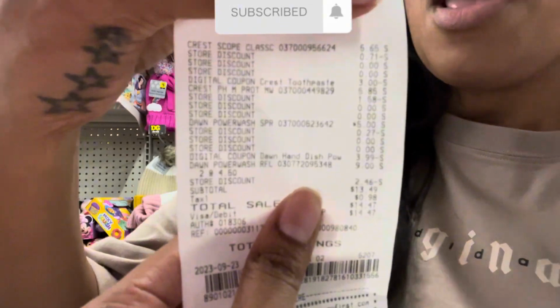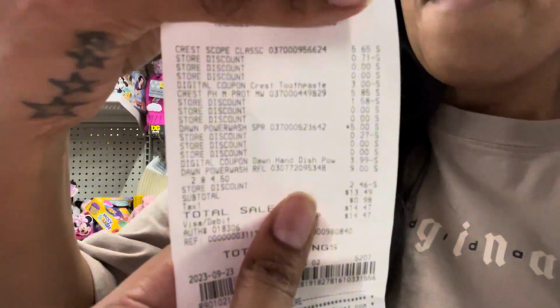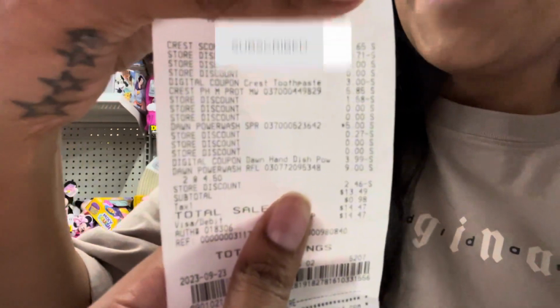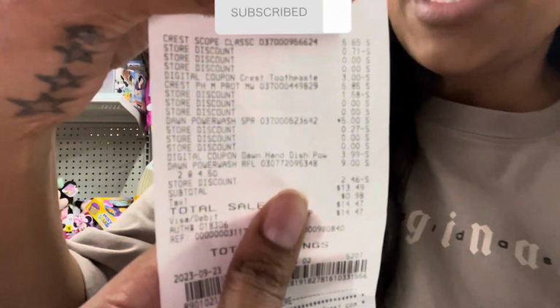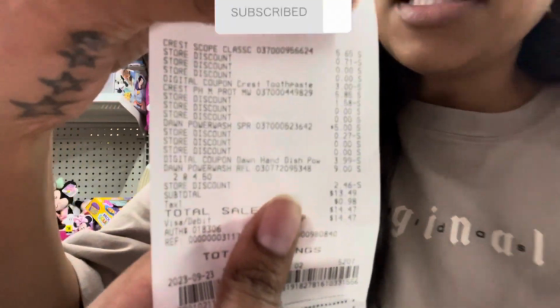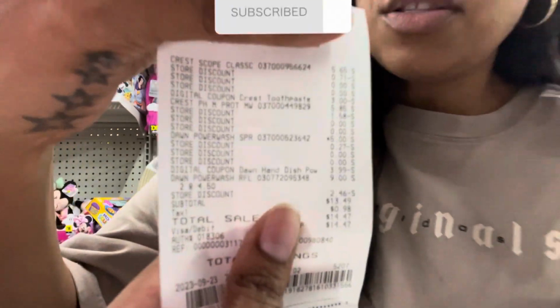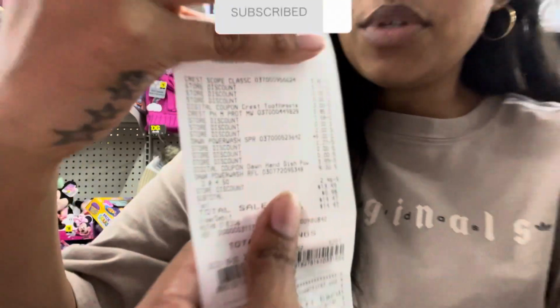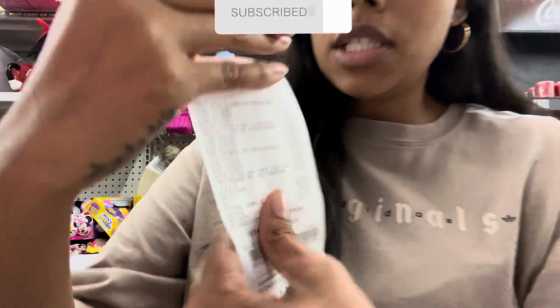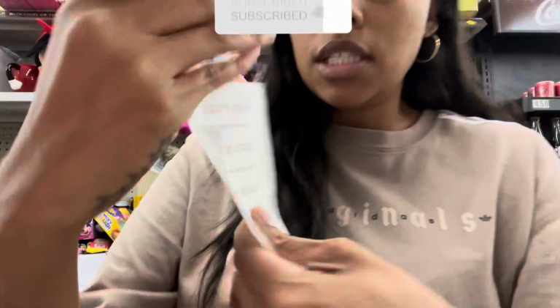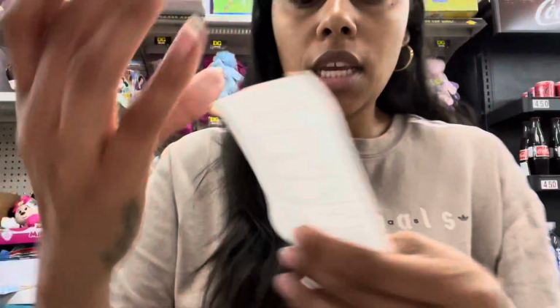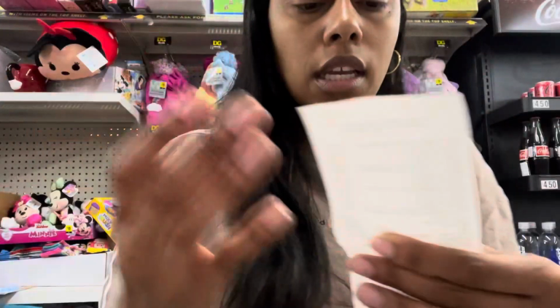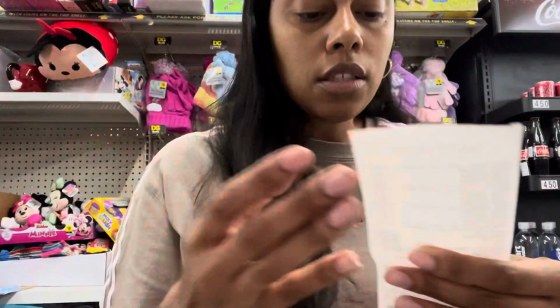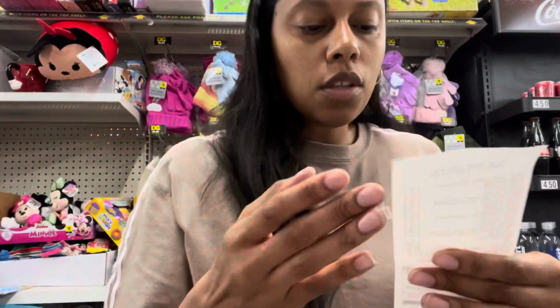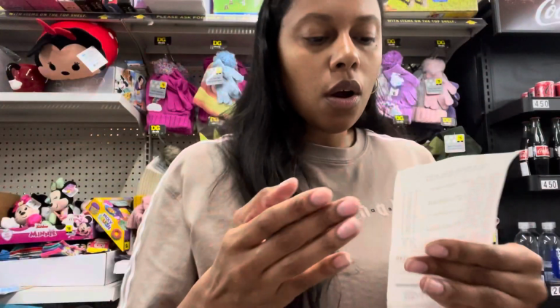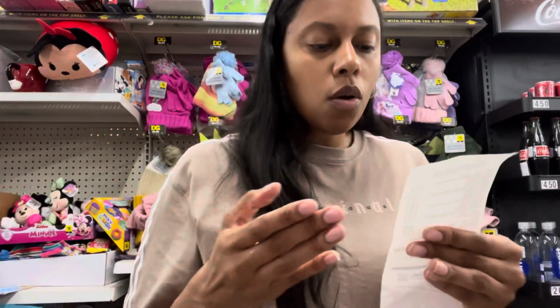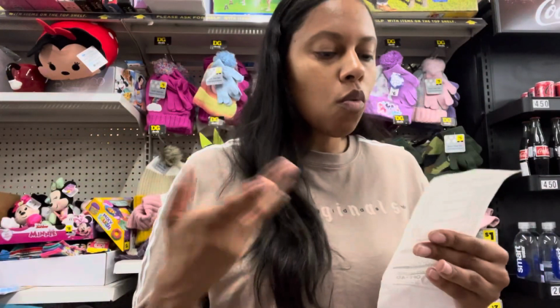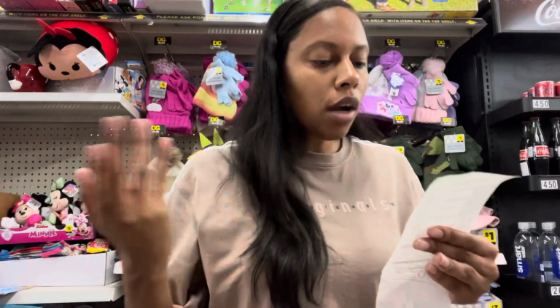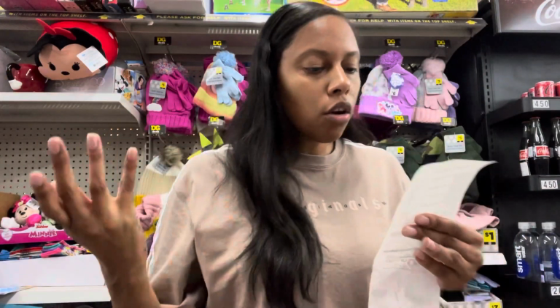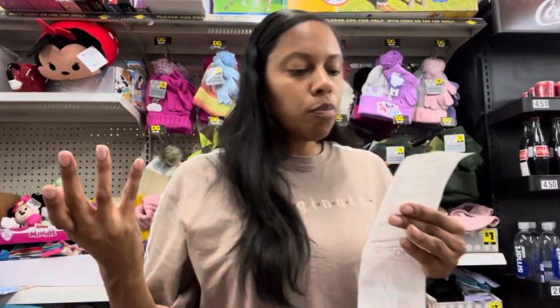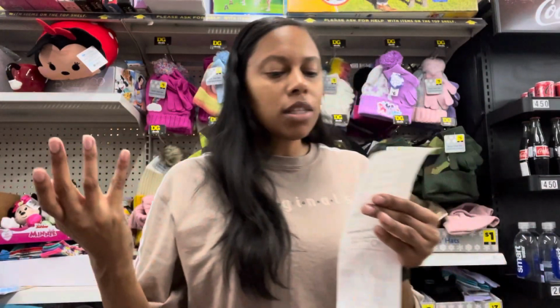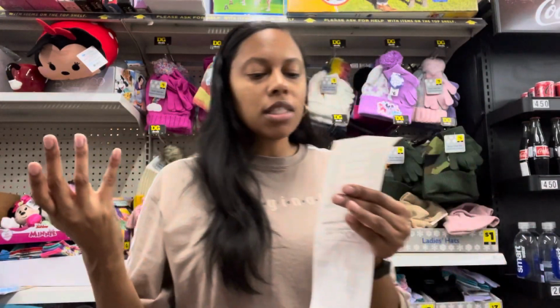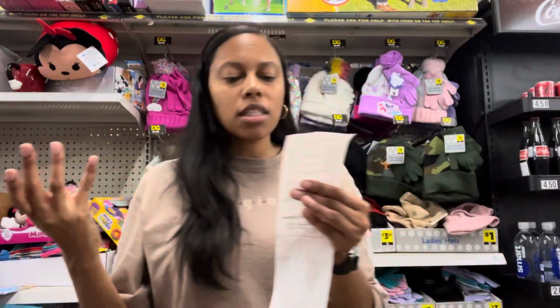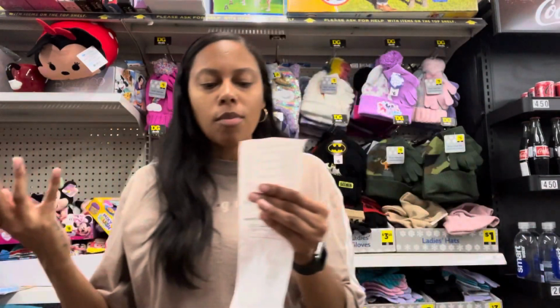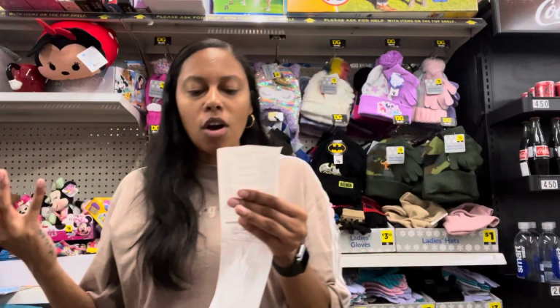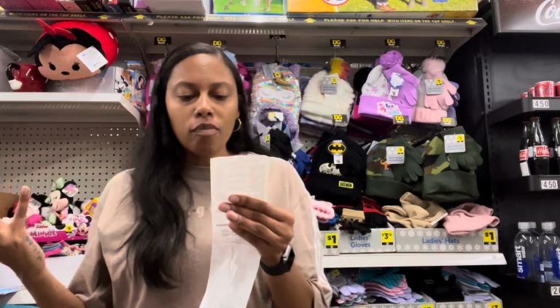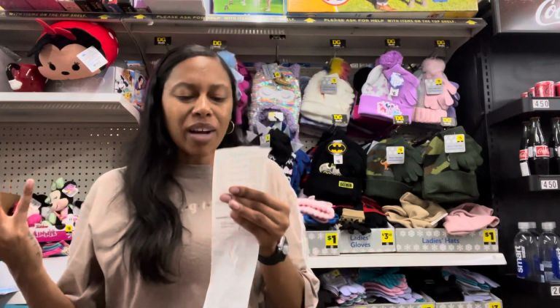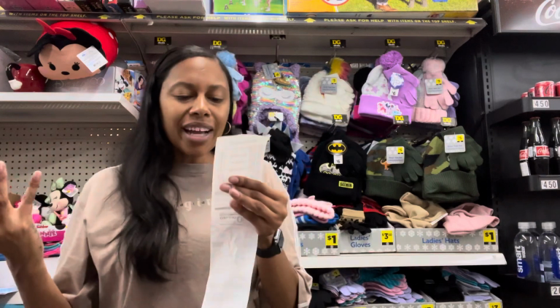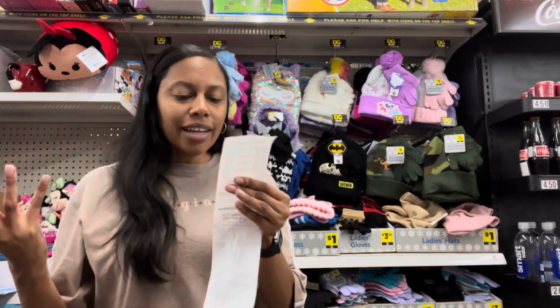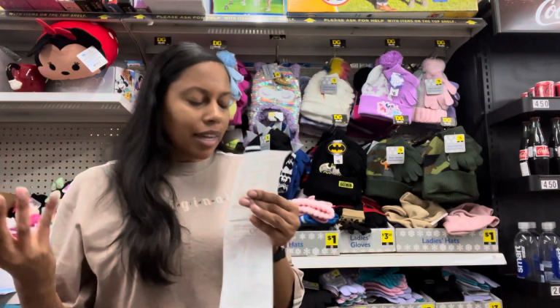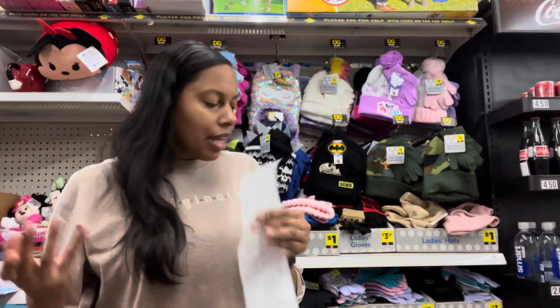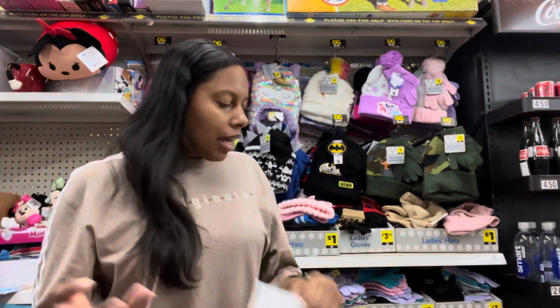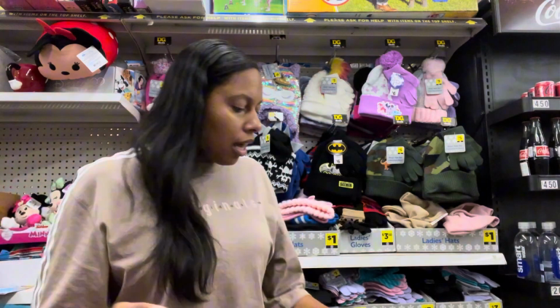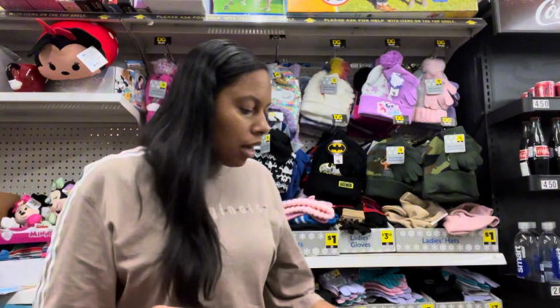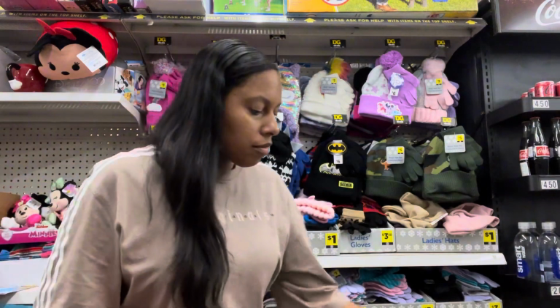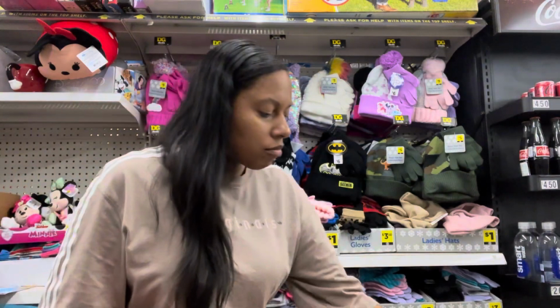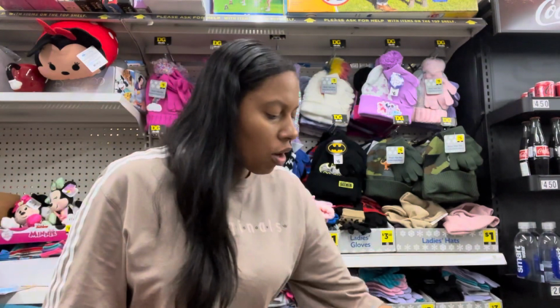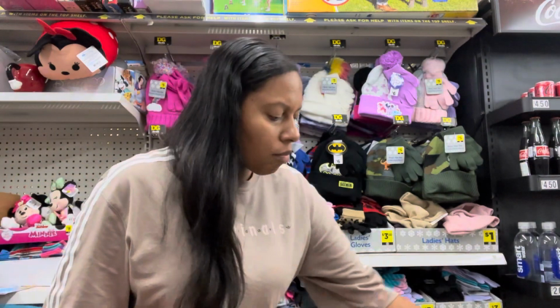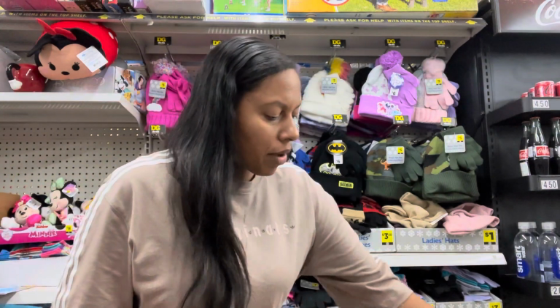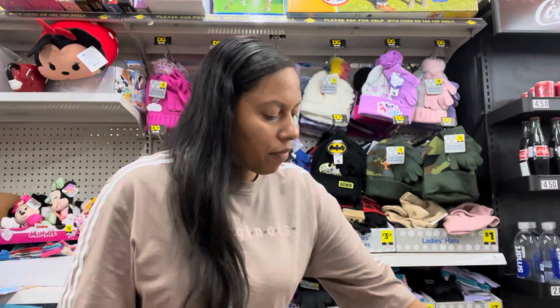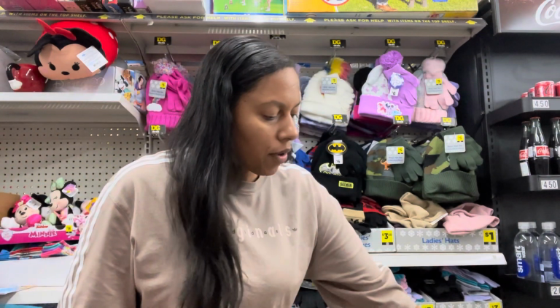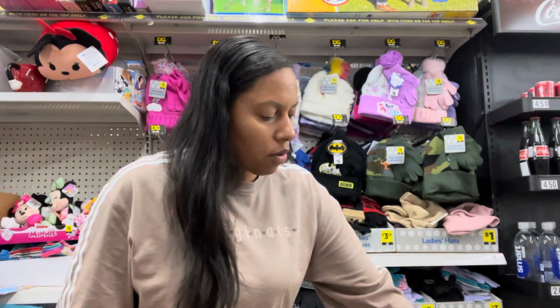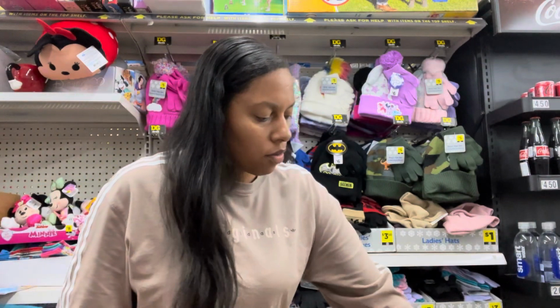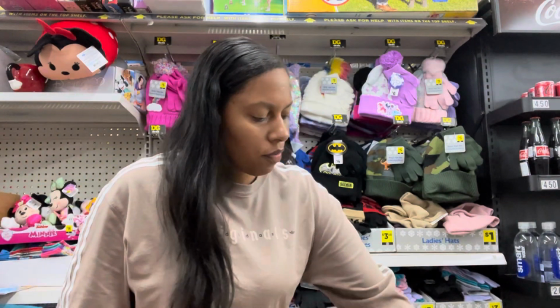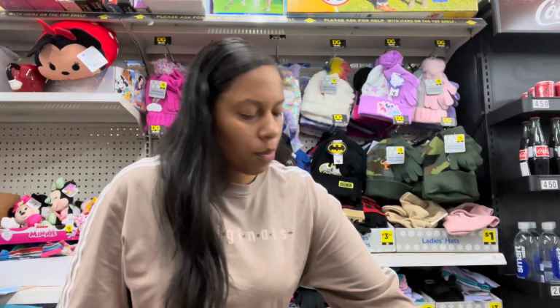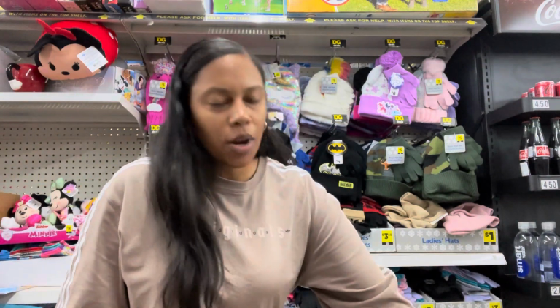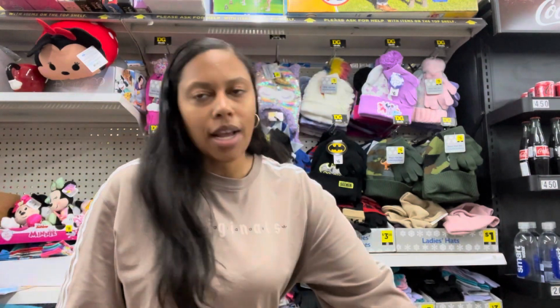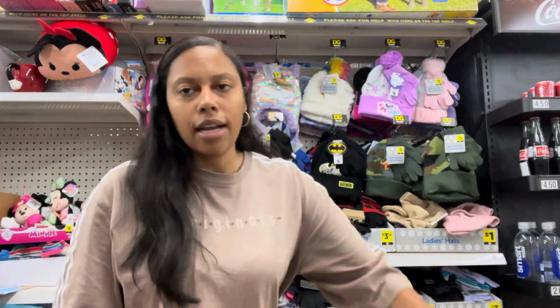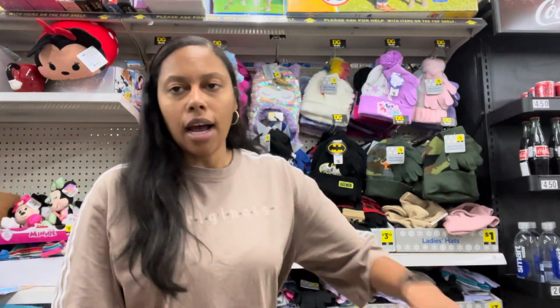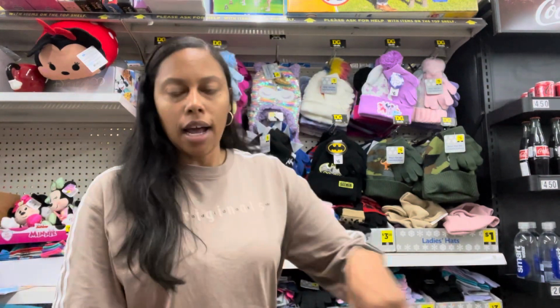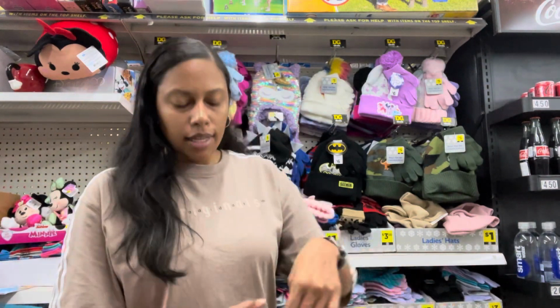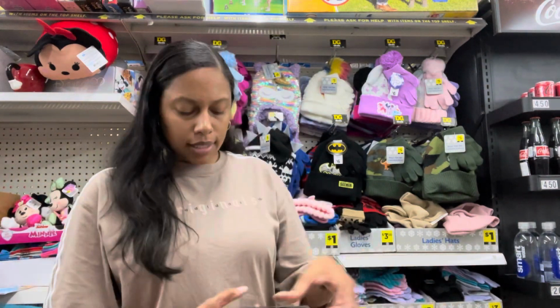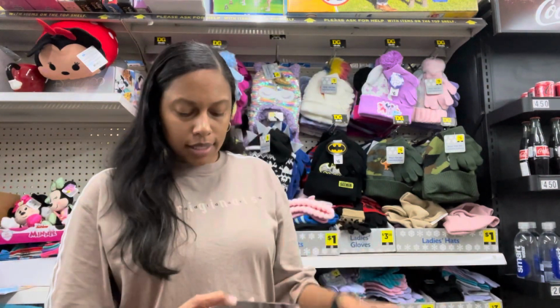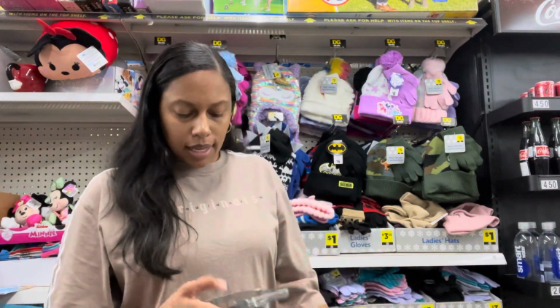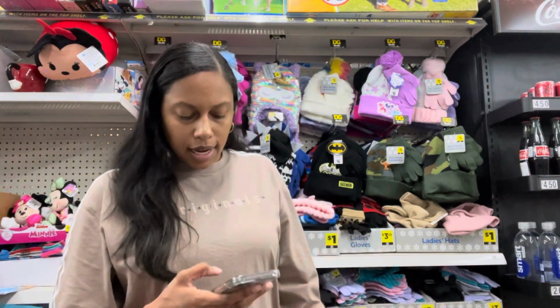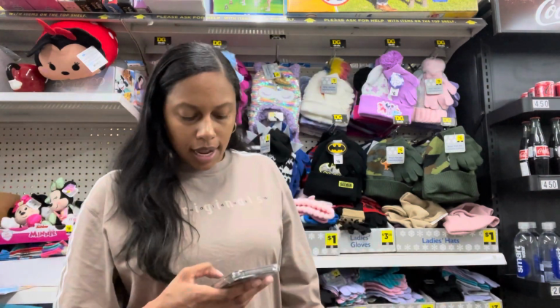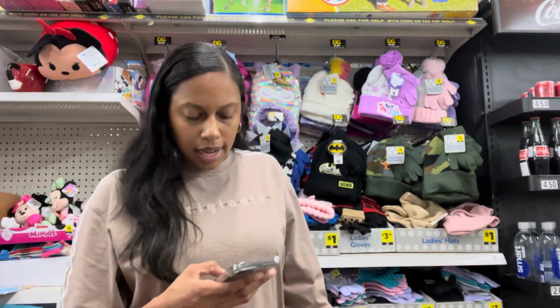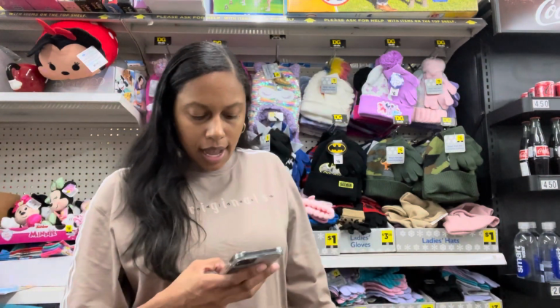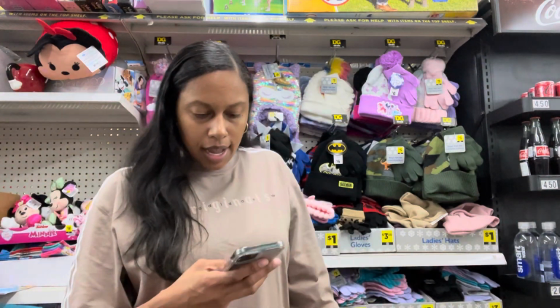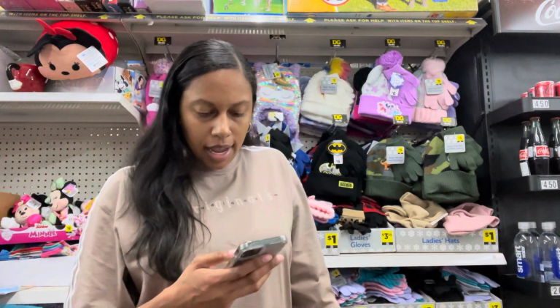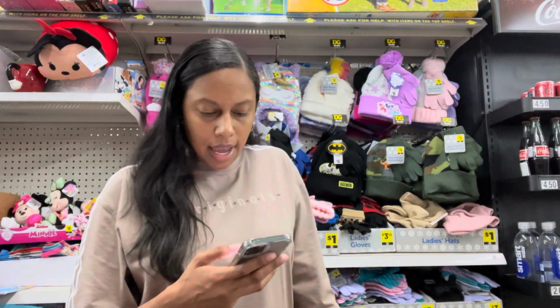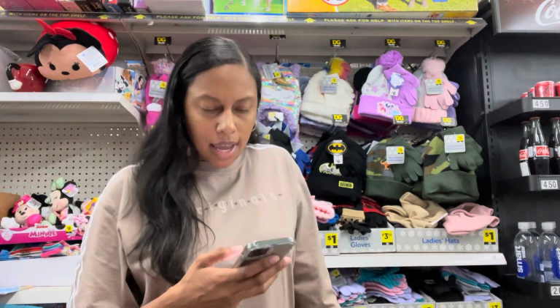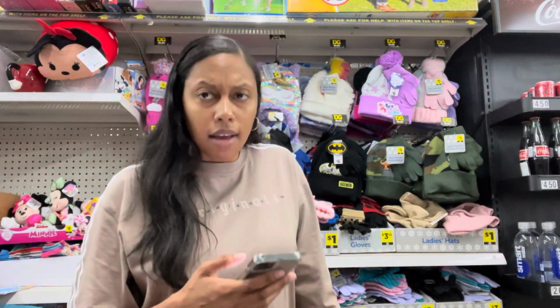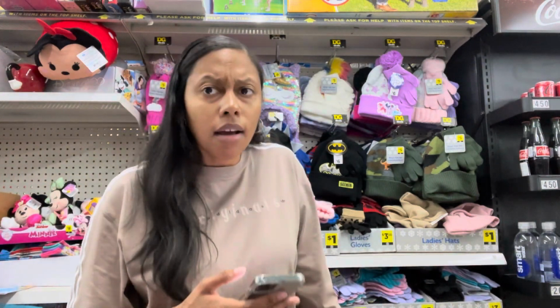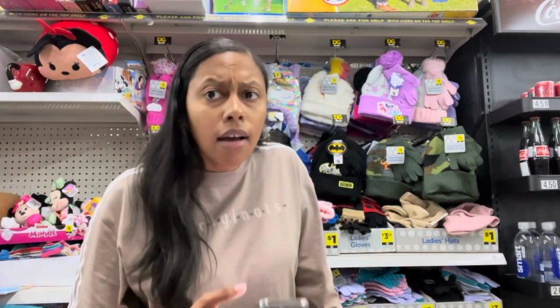So one coupon didn't come off, but on my phone from what I got it said I got...